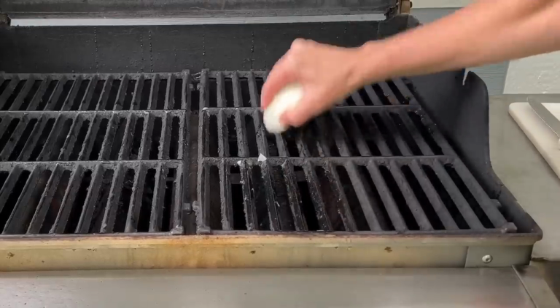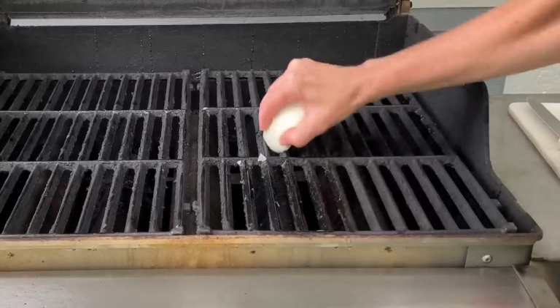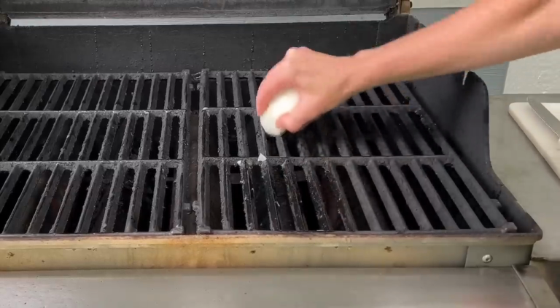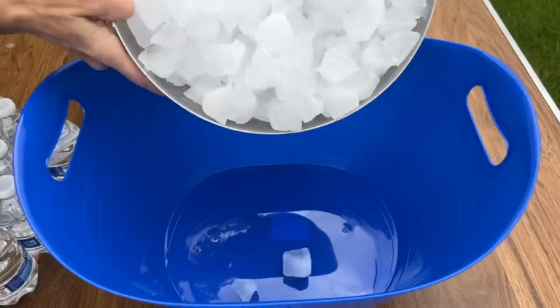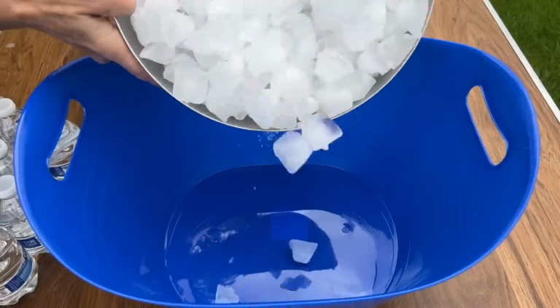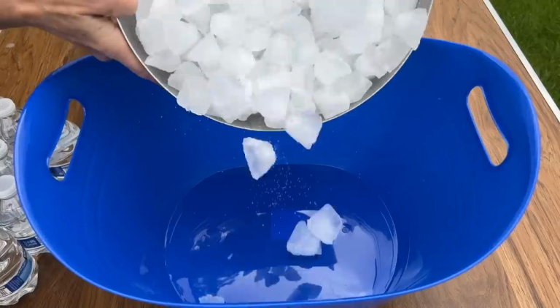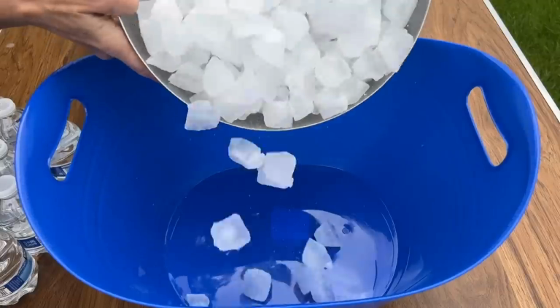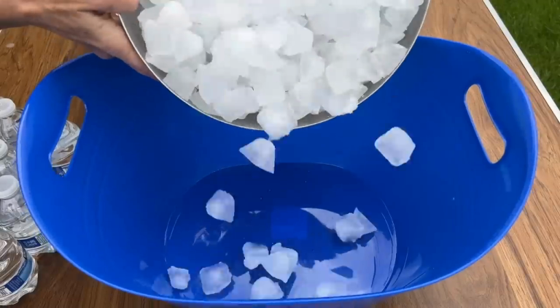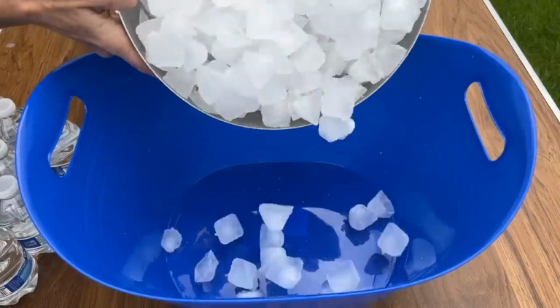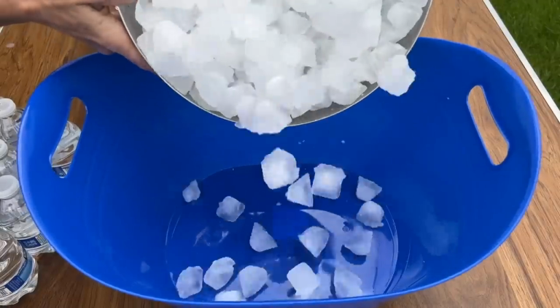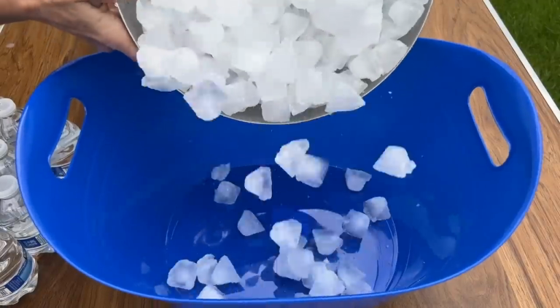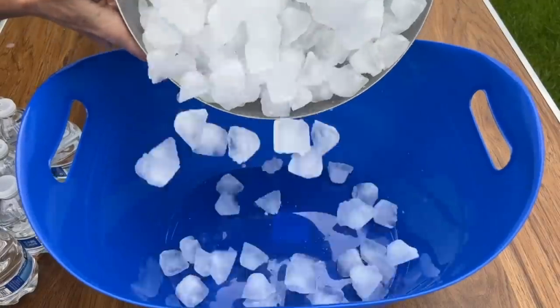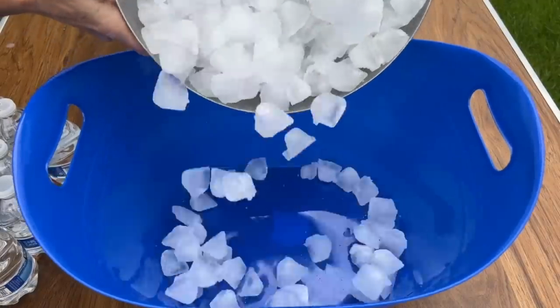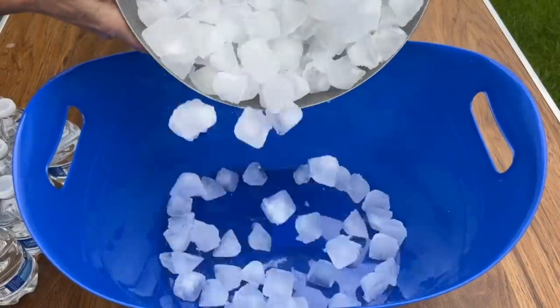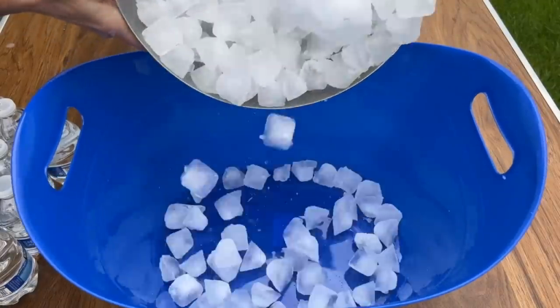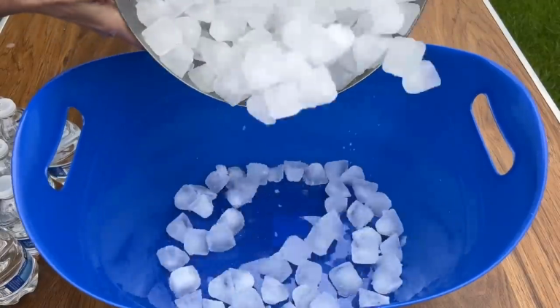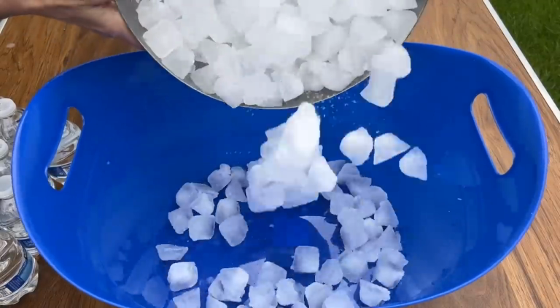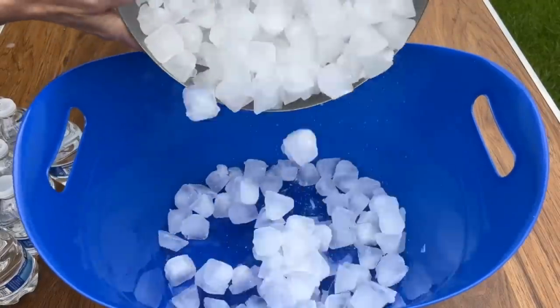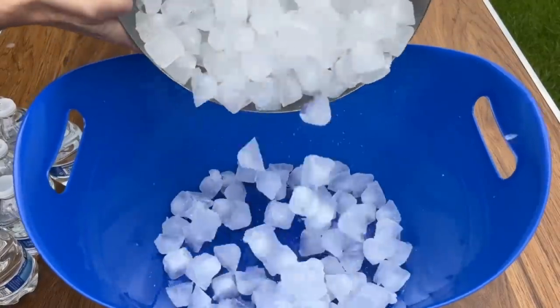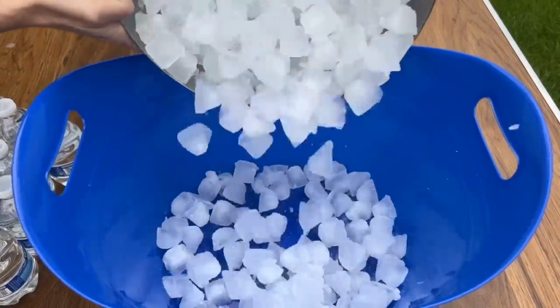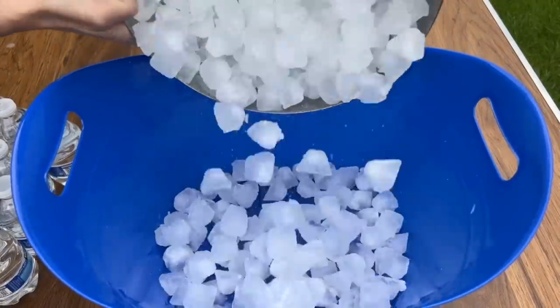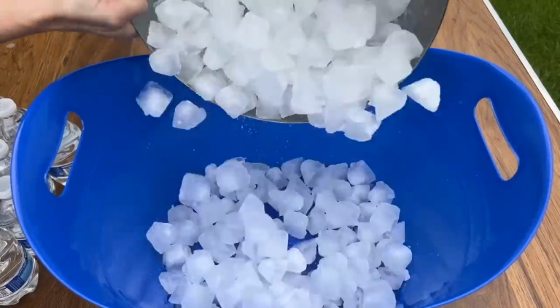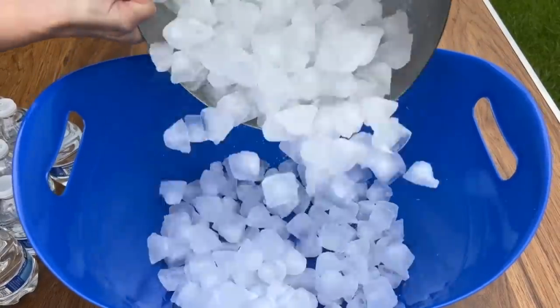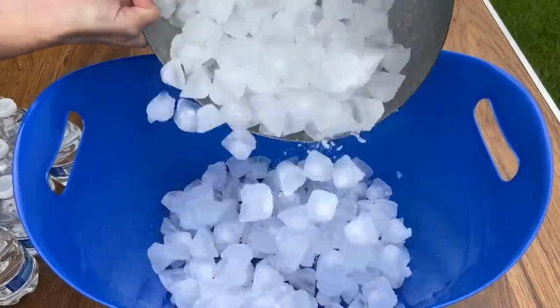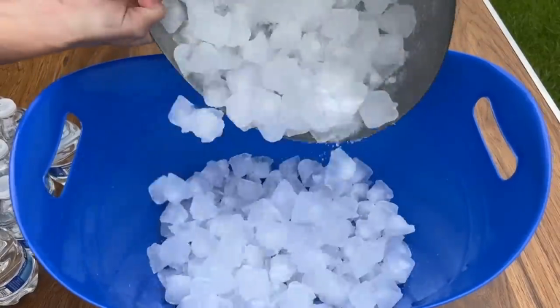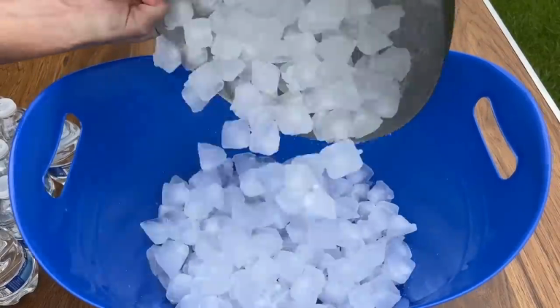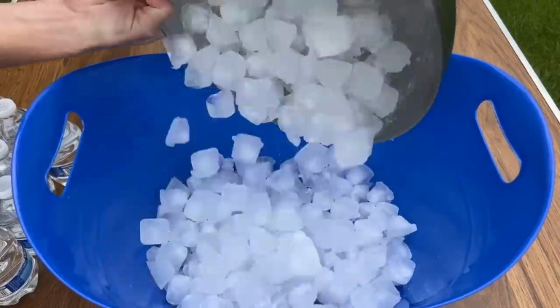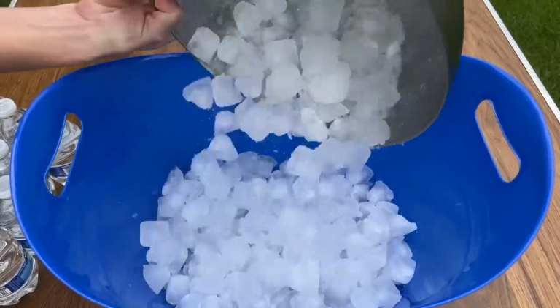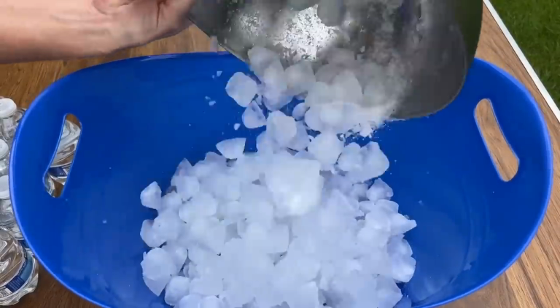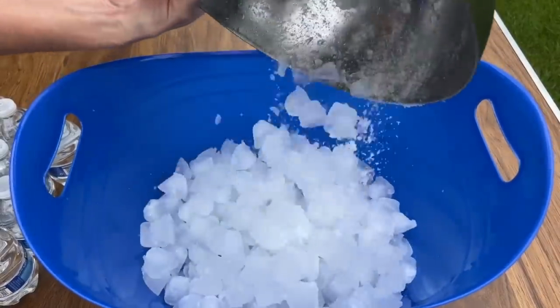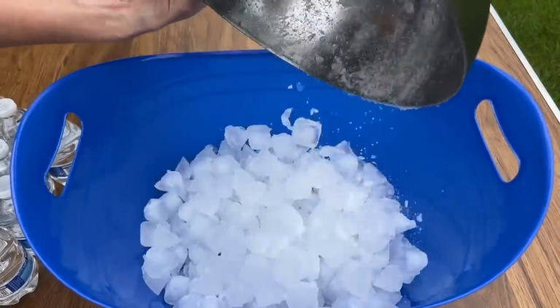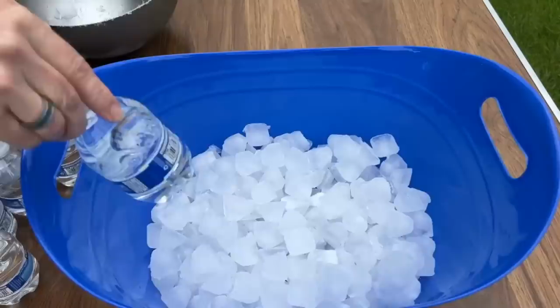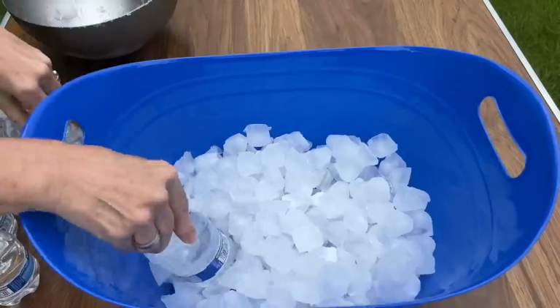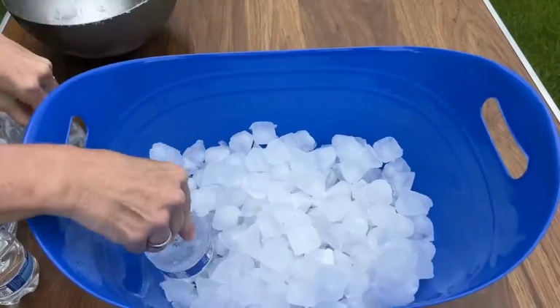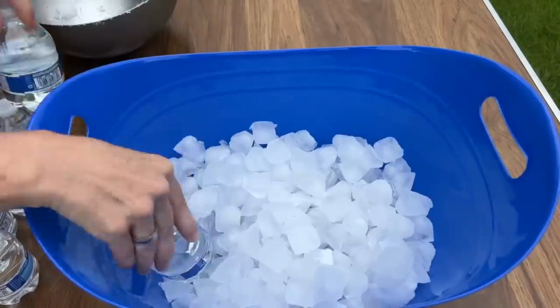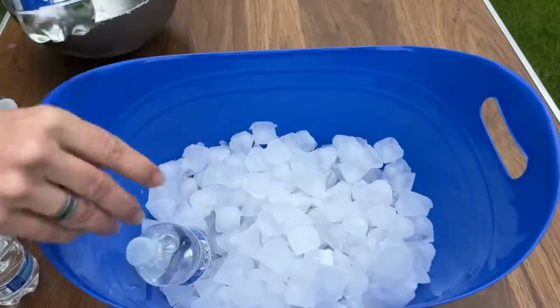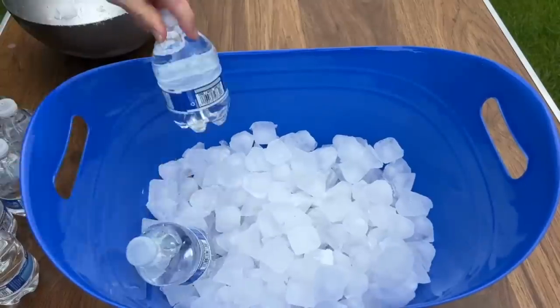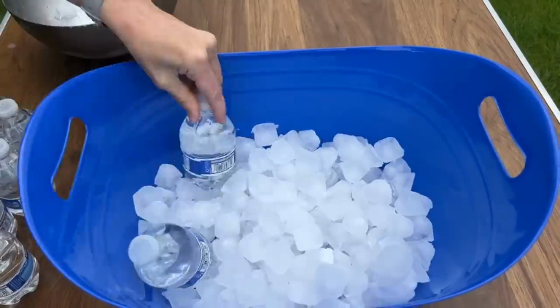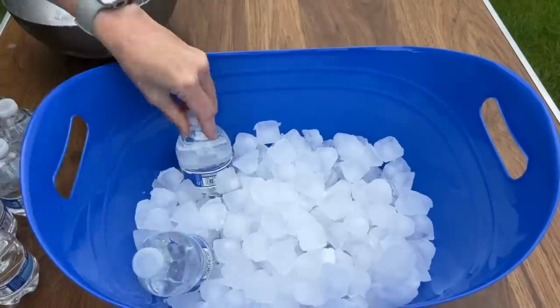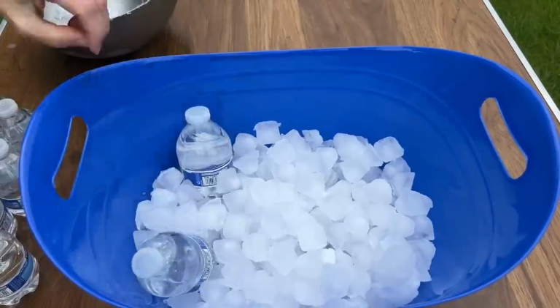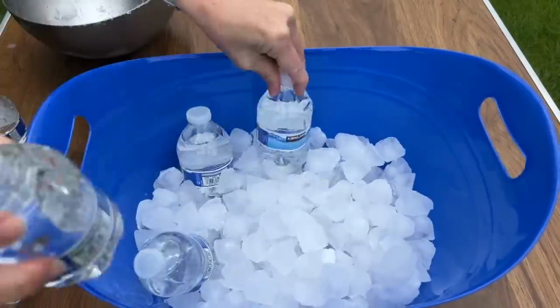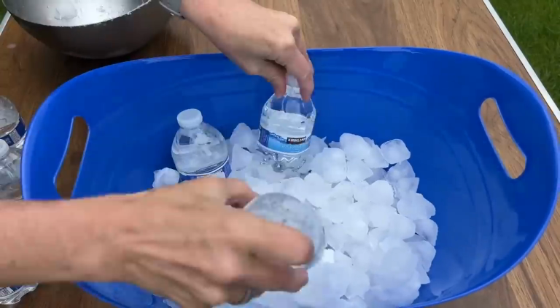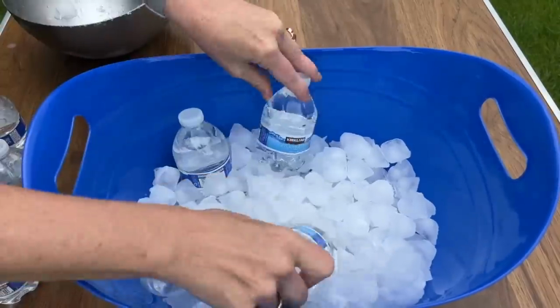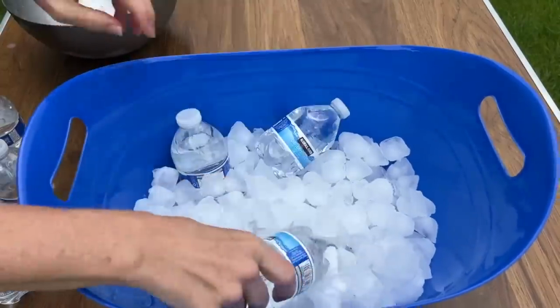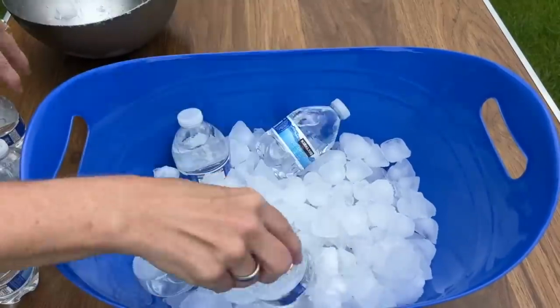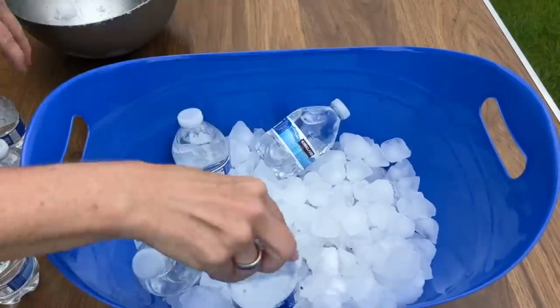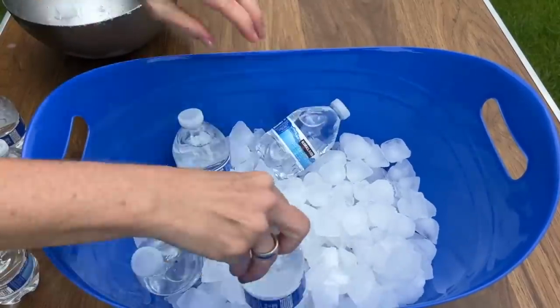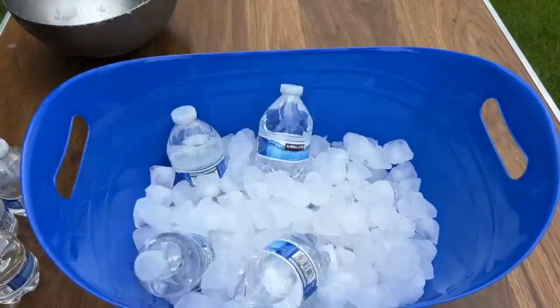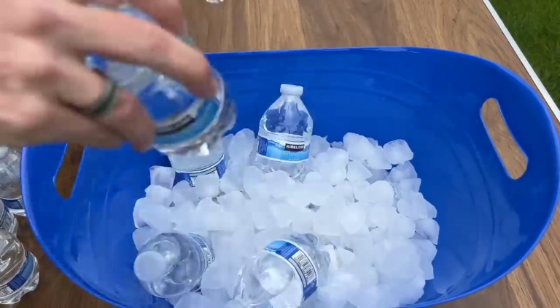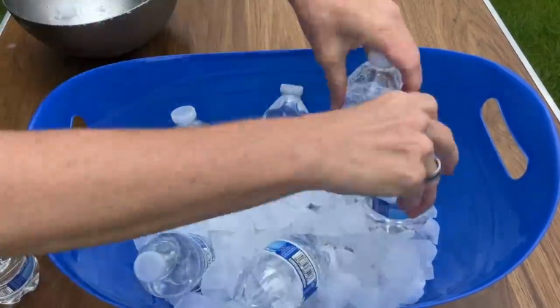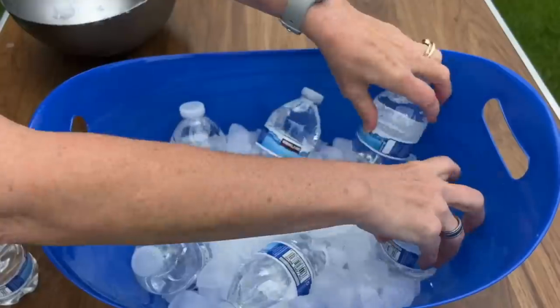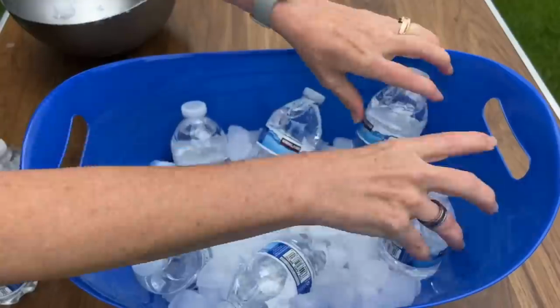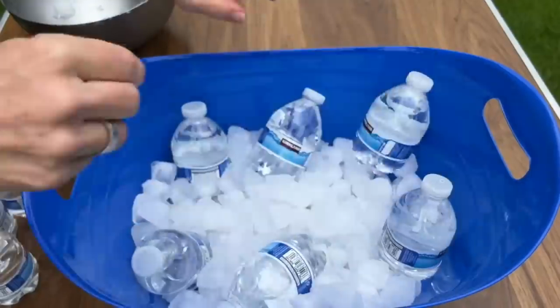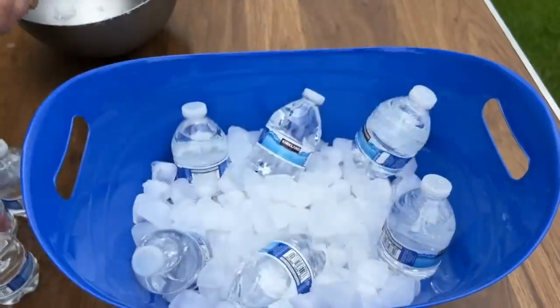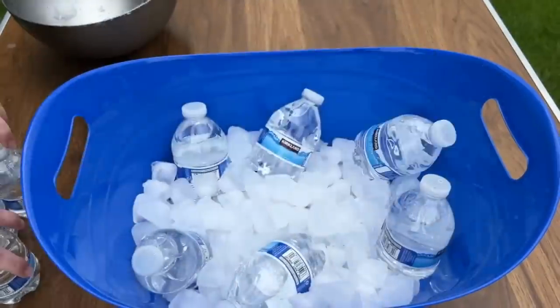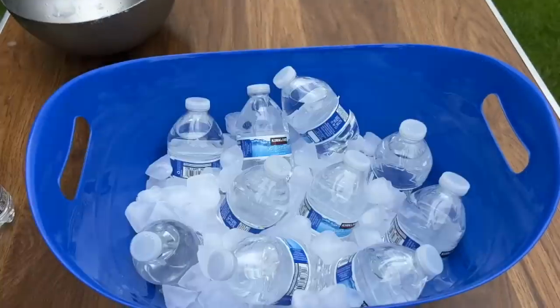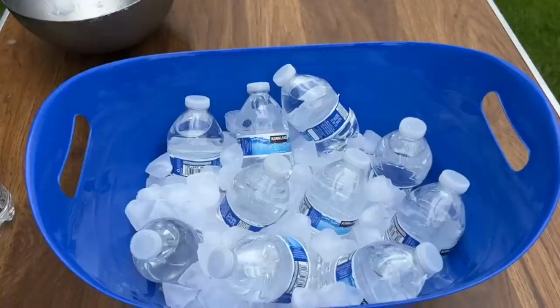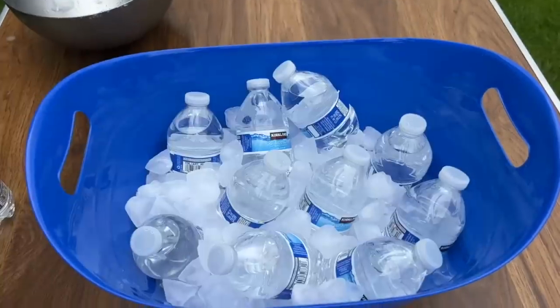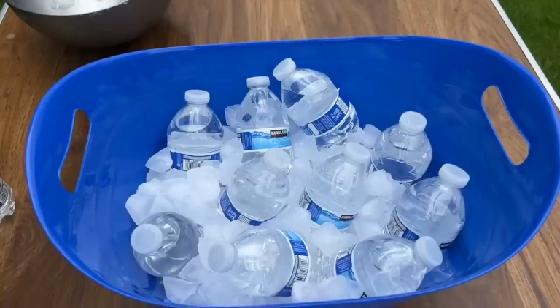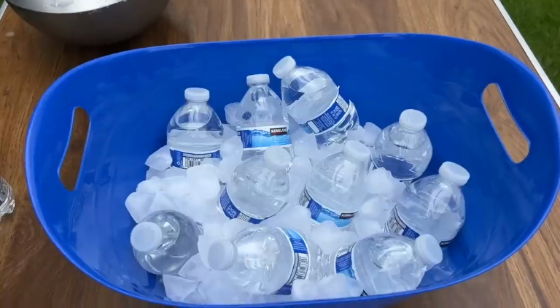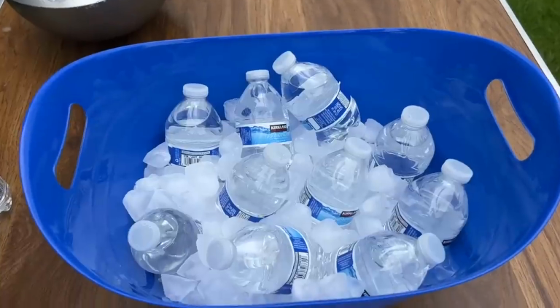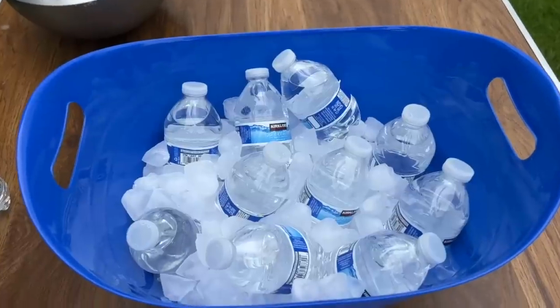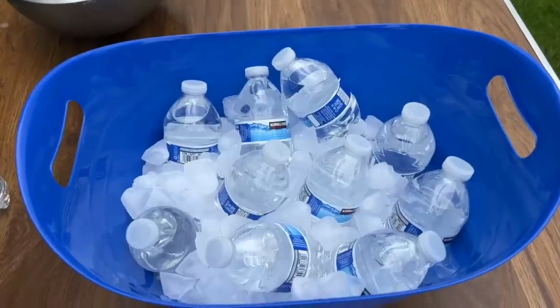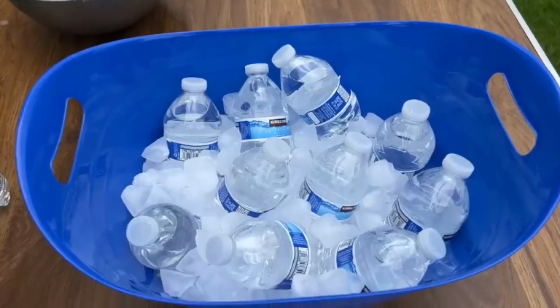Grab an oversized tub from the dollar store, fill it with ice, and place a bunch of your drinks in it. This will help the drinks stay nice and cold.